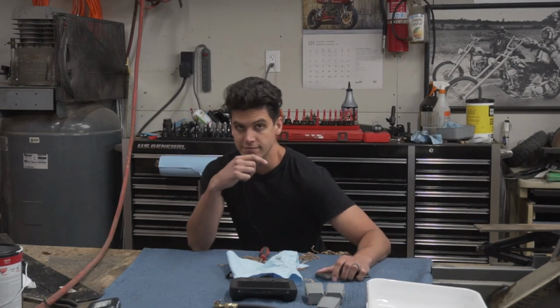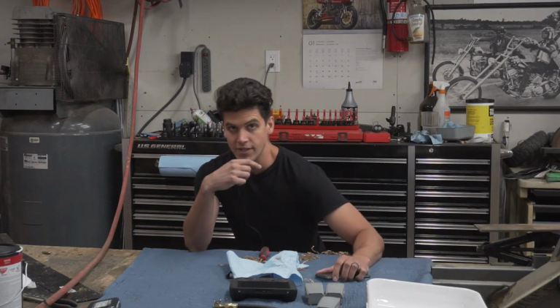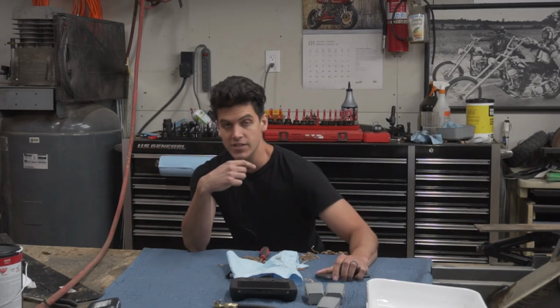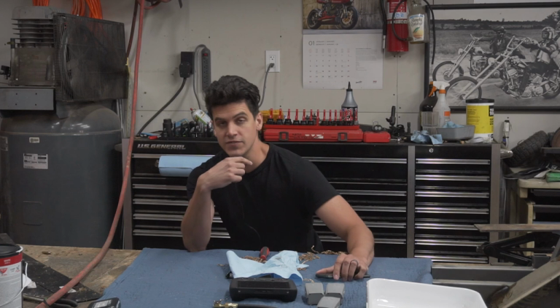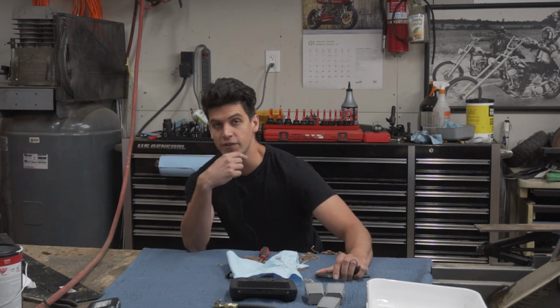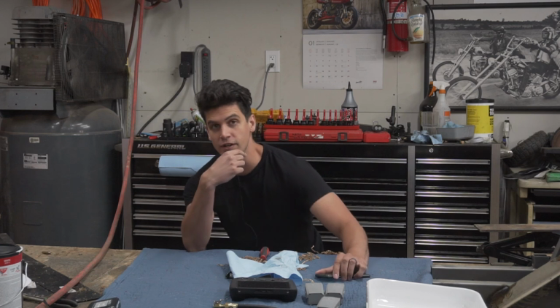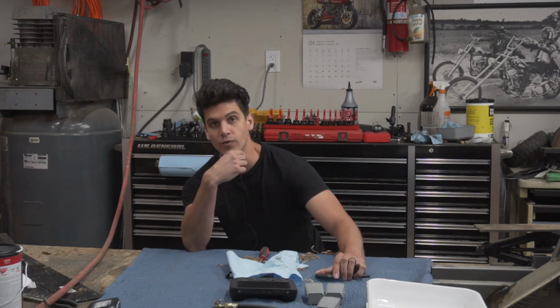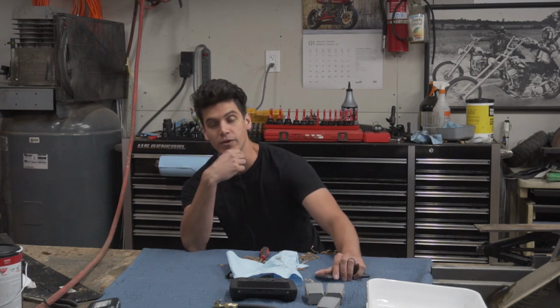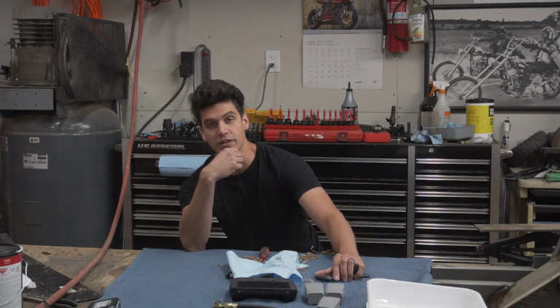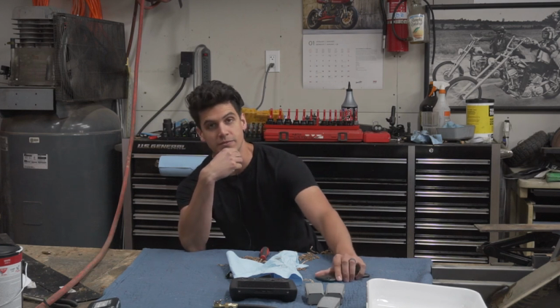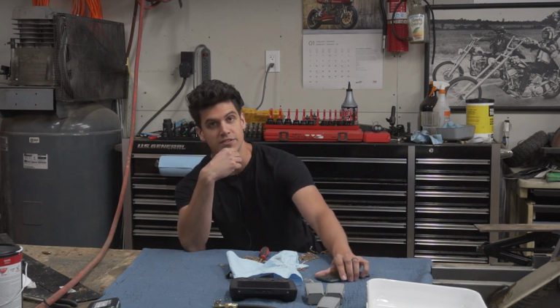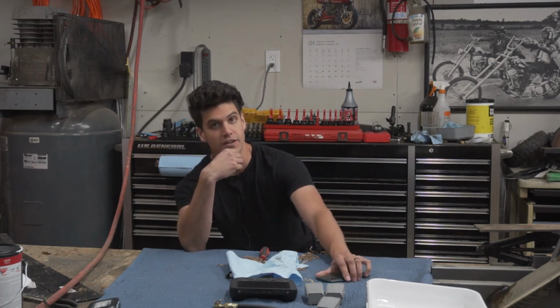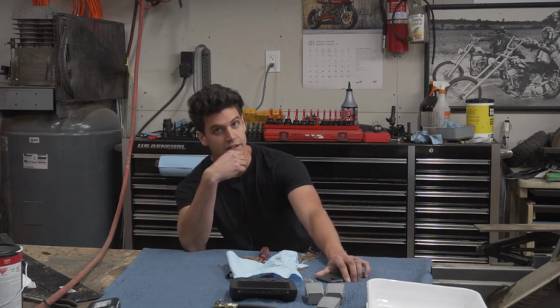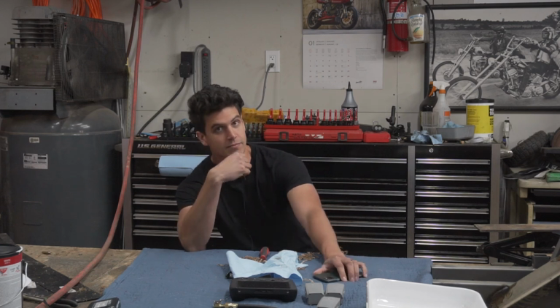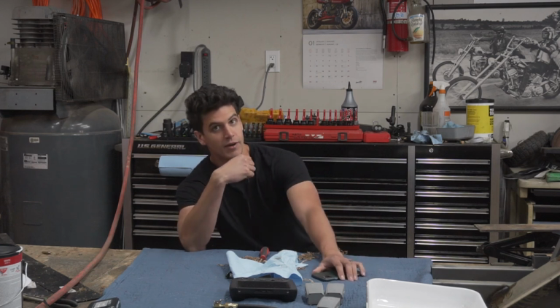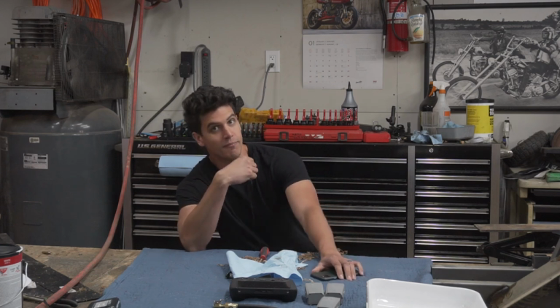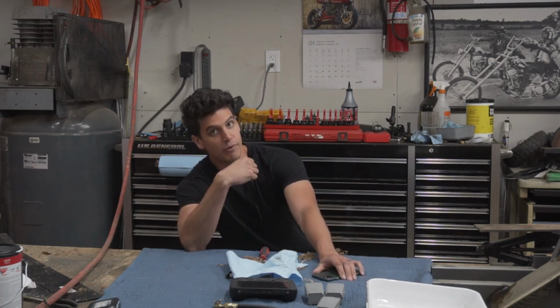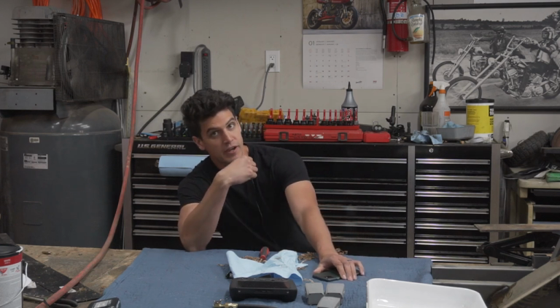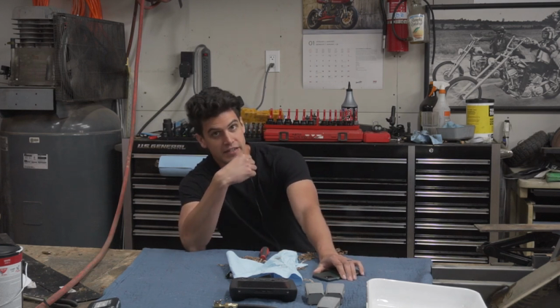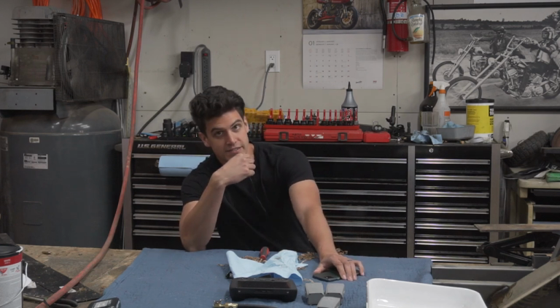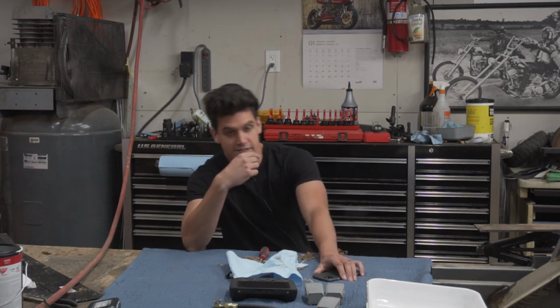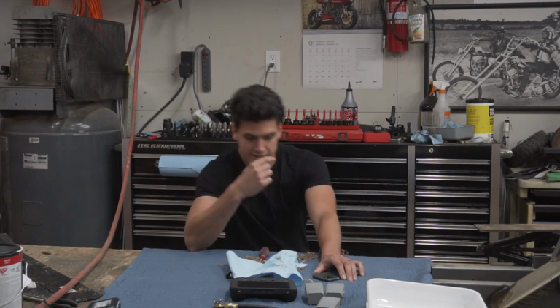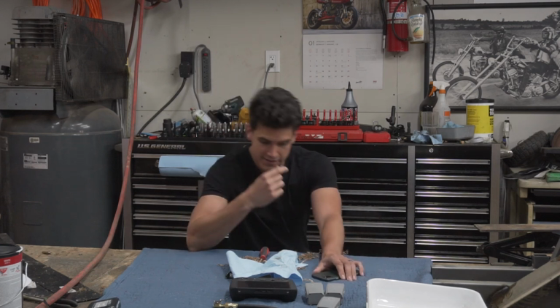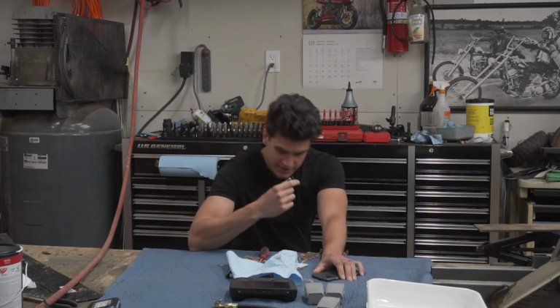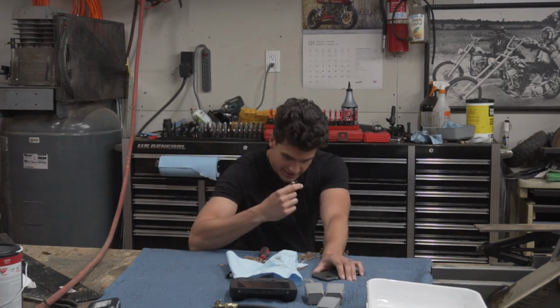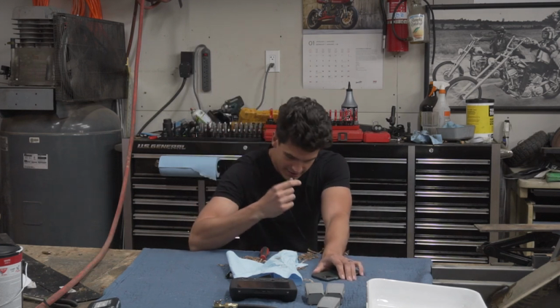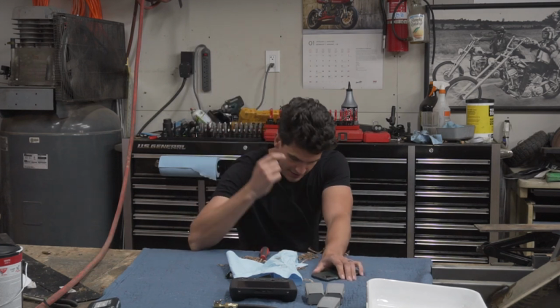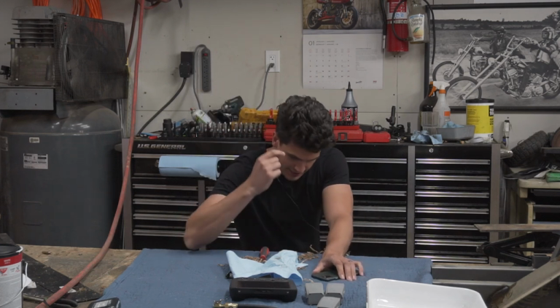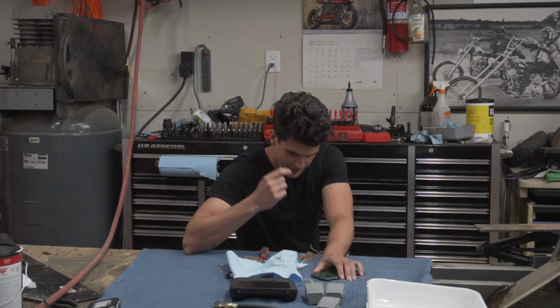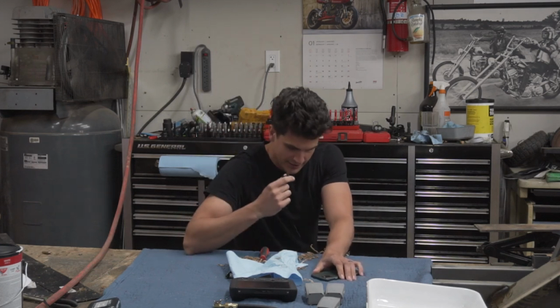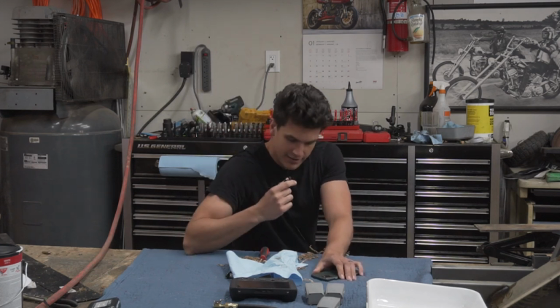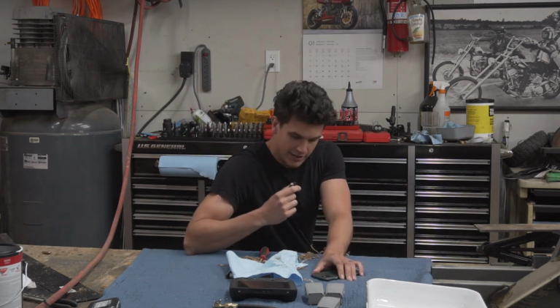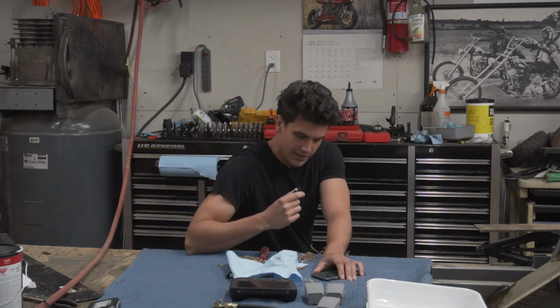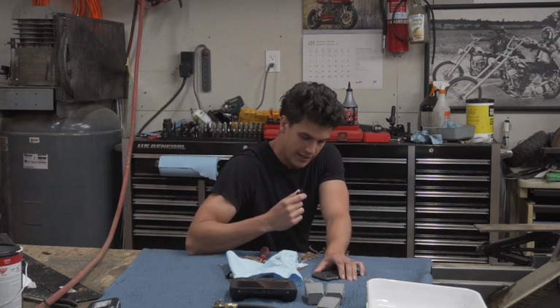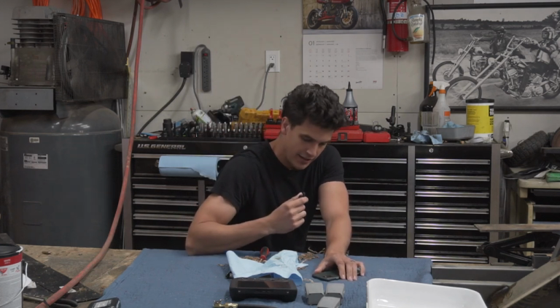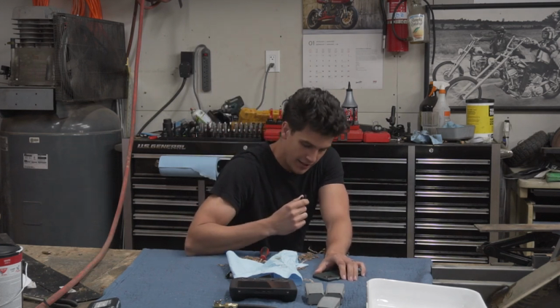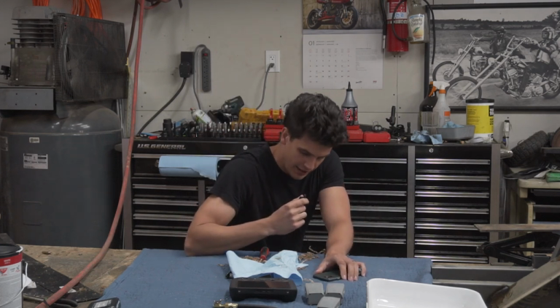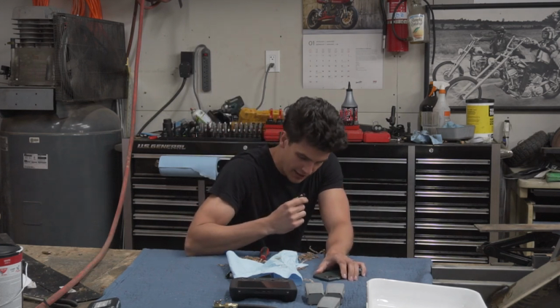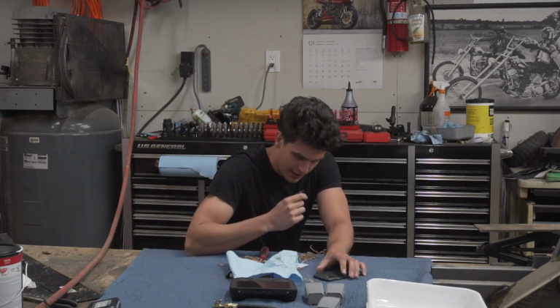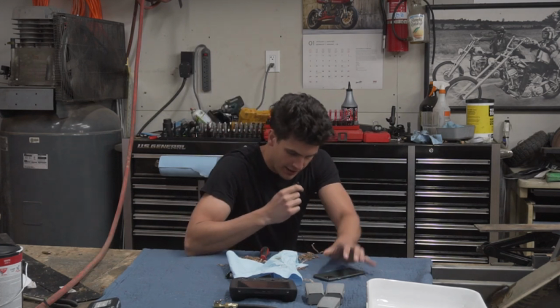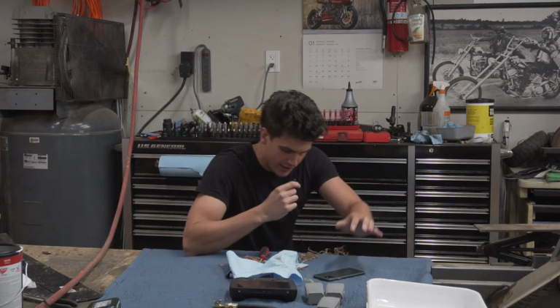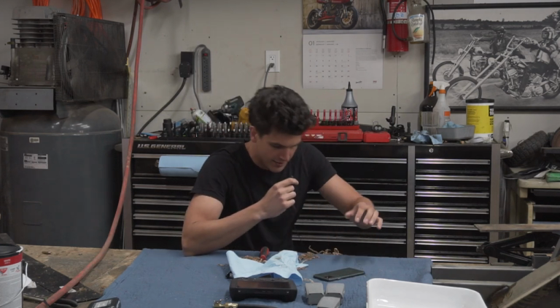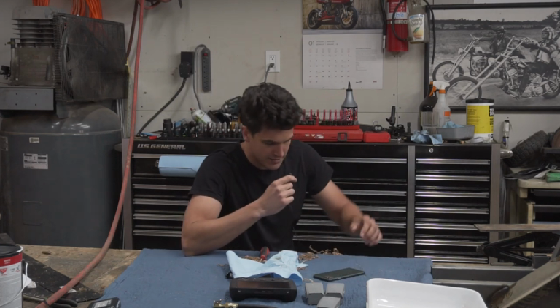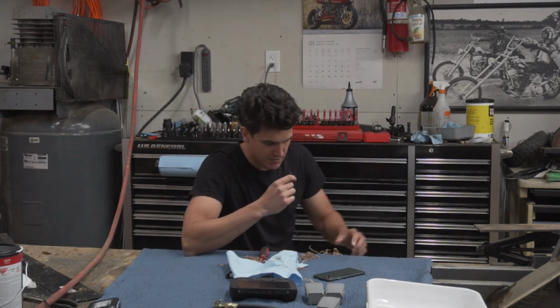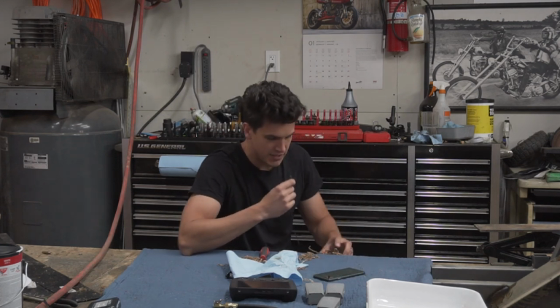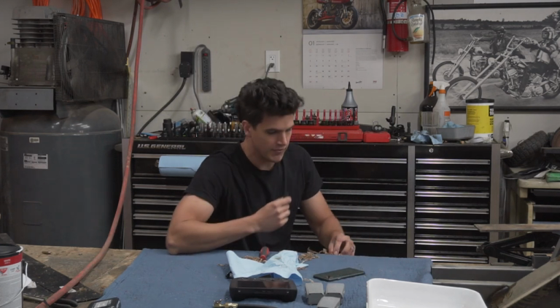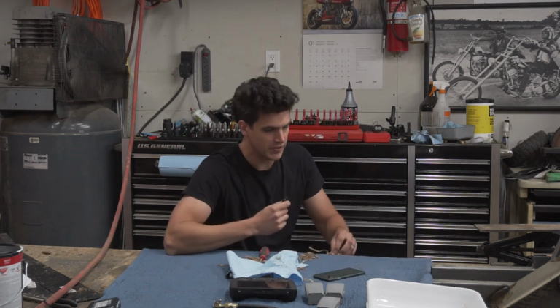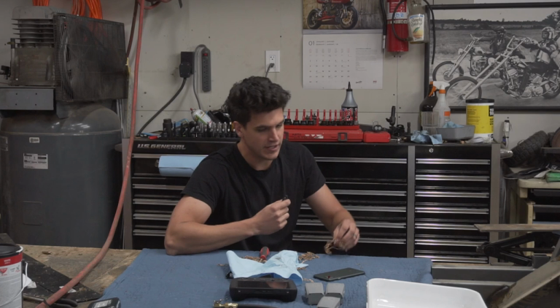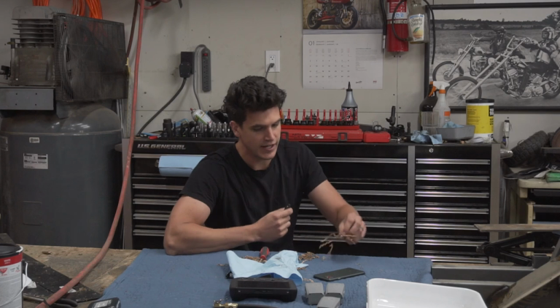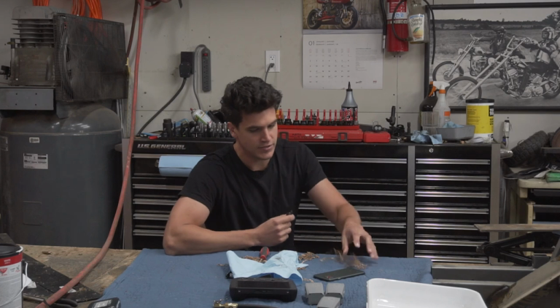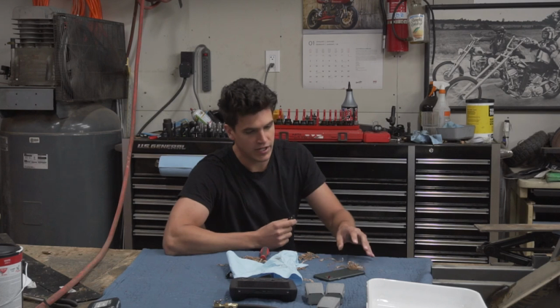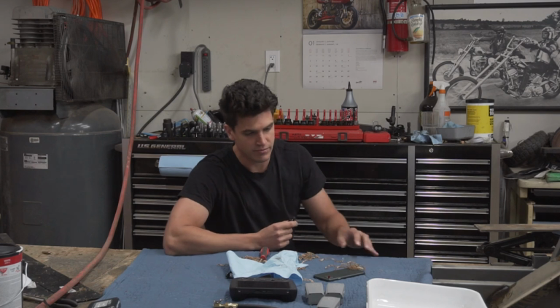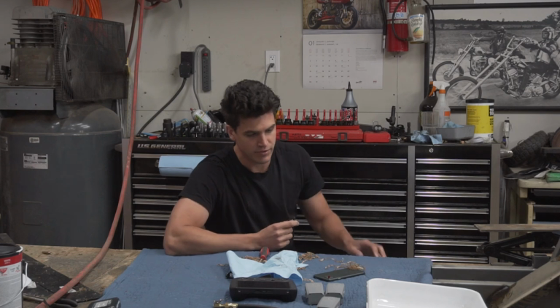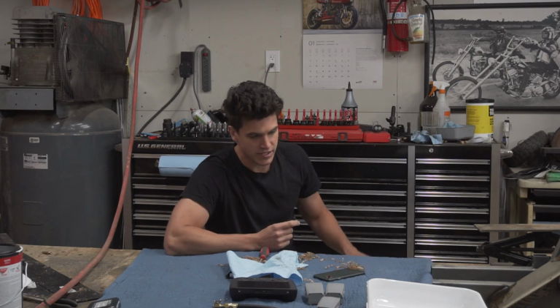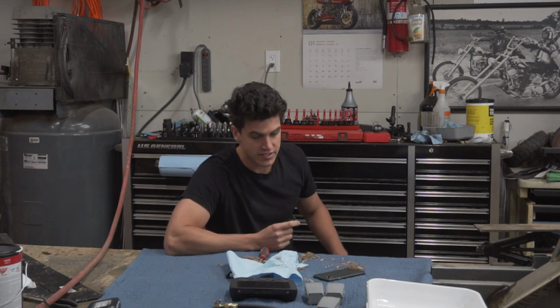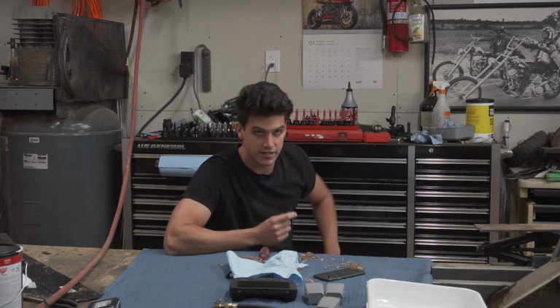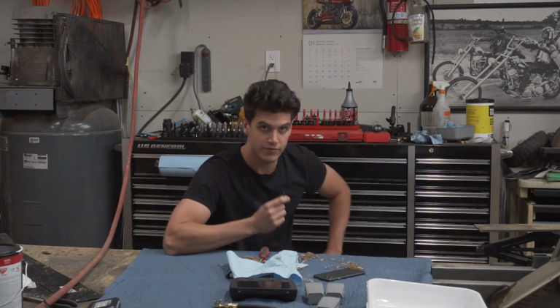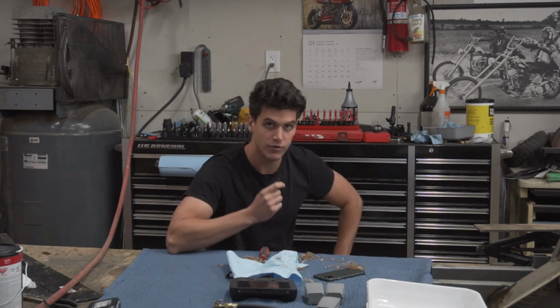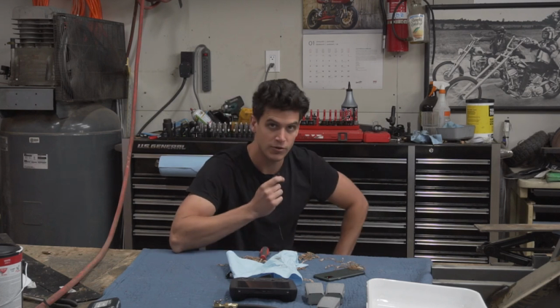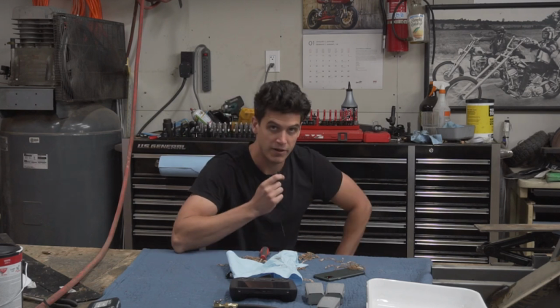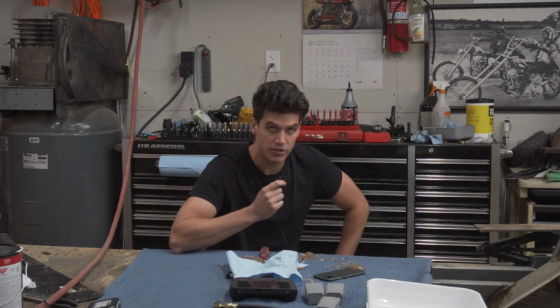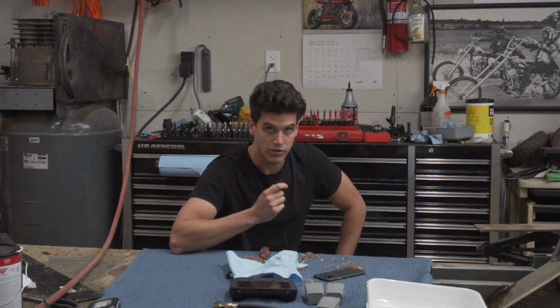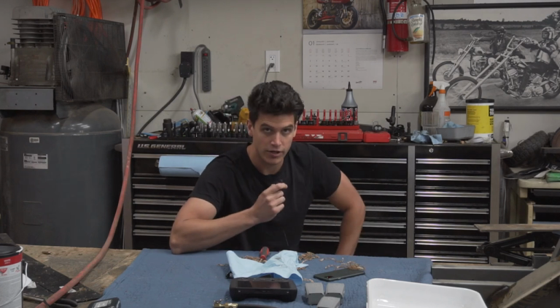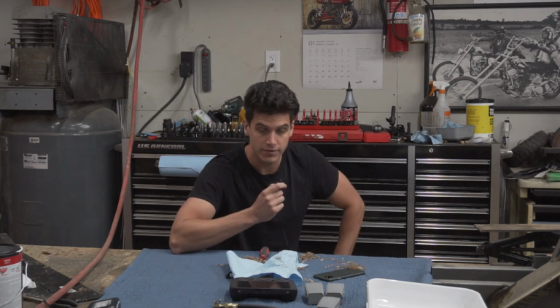In this video, we're going to be talking about brakes, specifically hydraulic brakes for my go-kart.